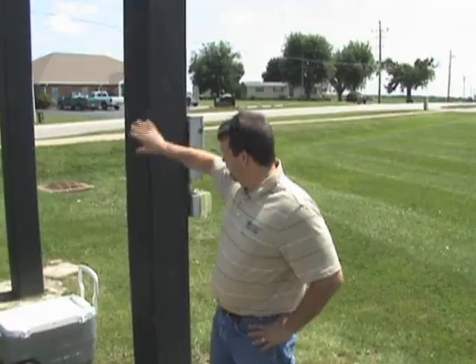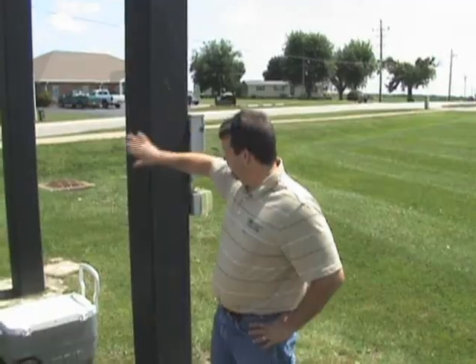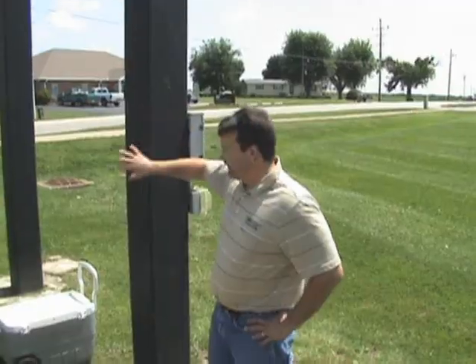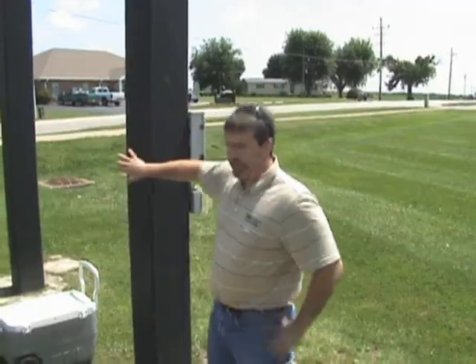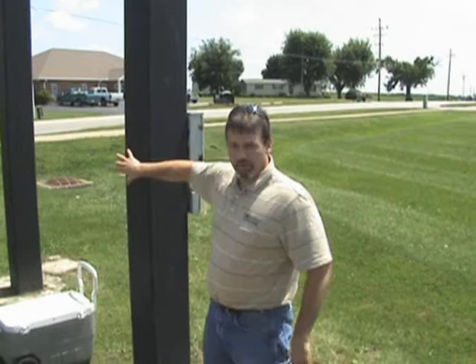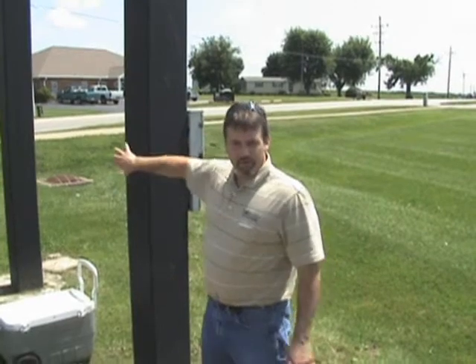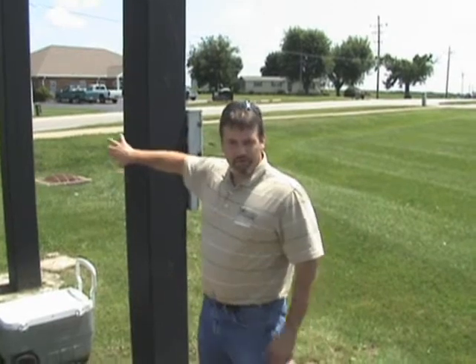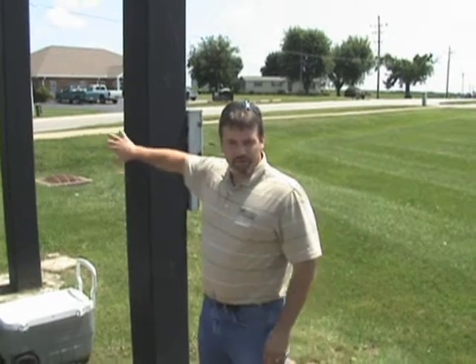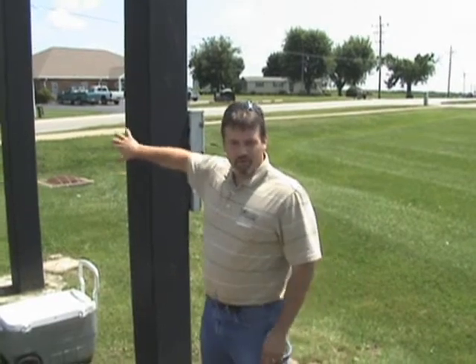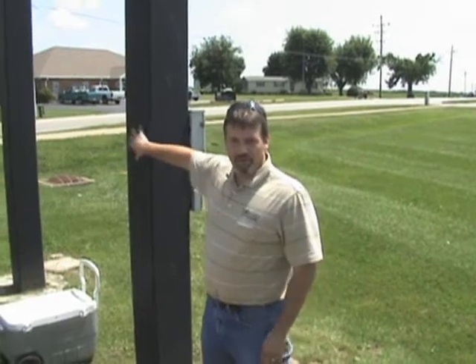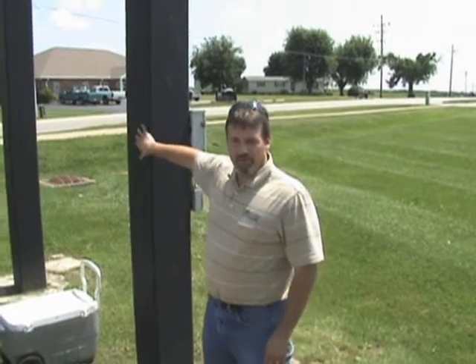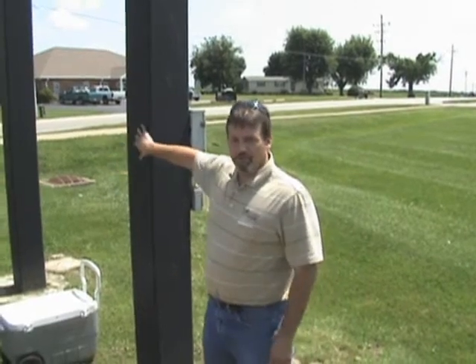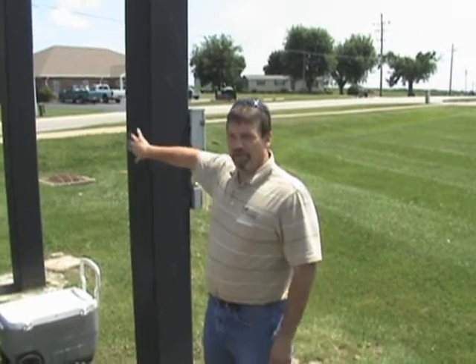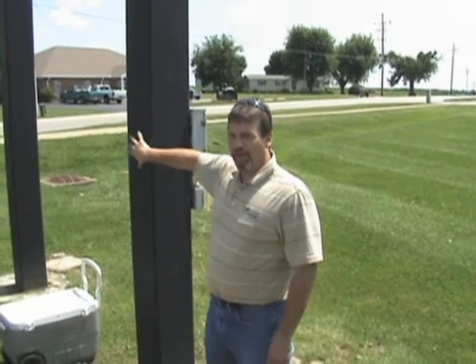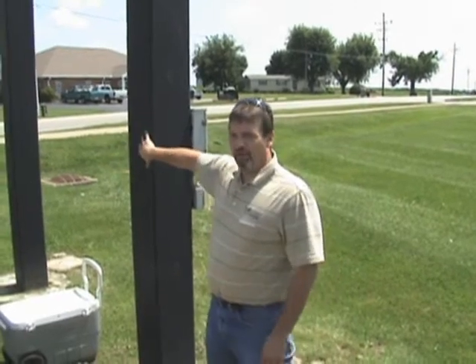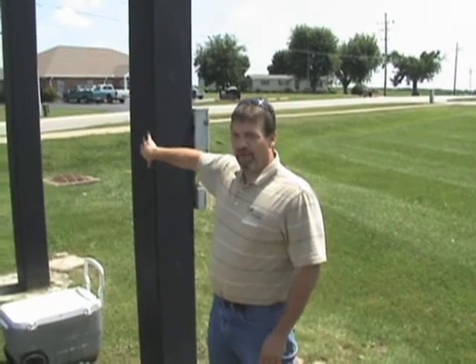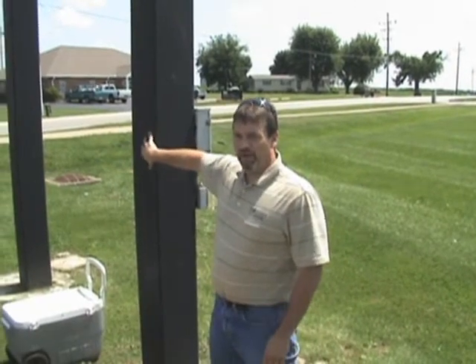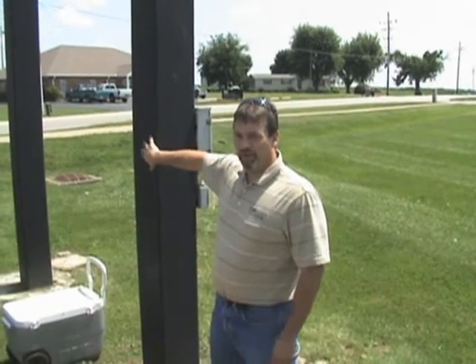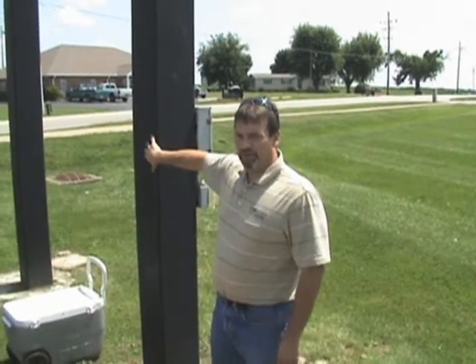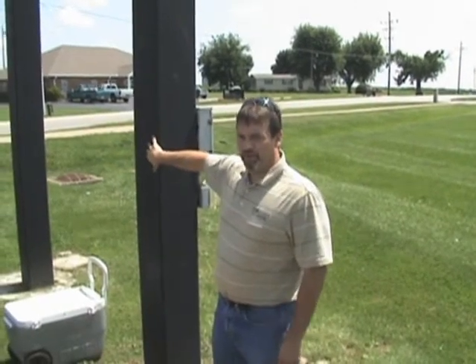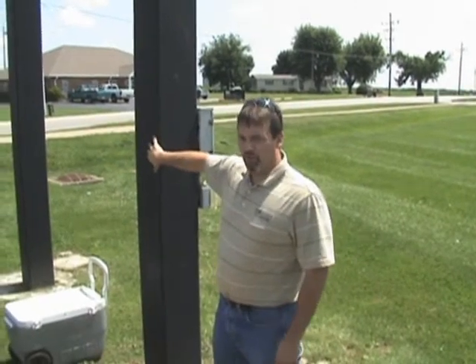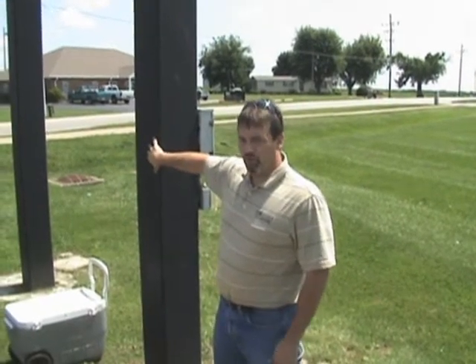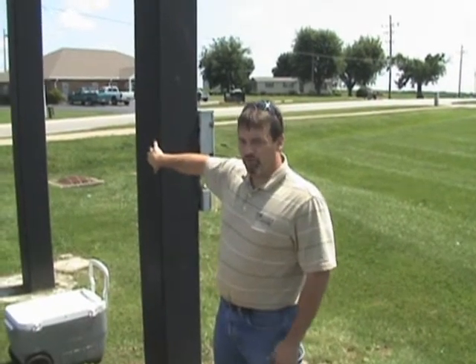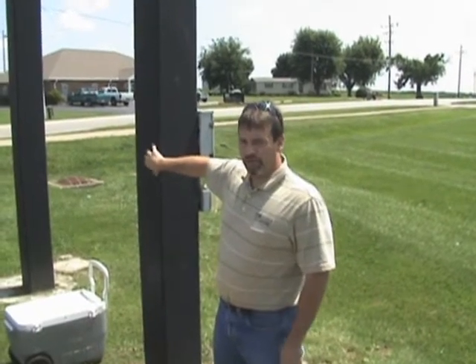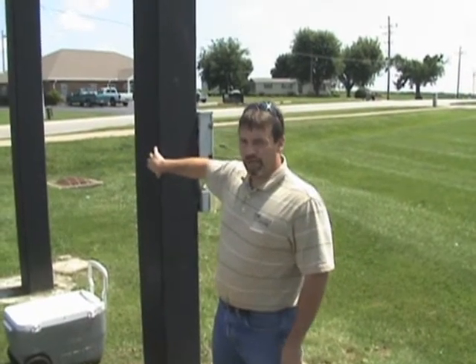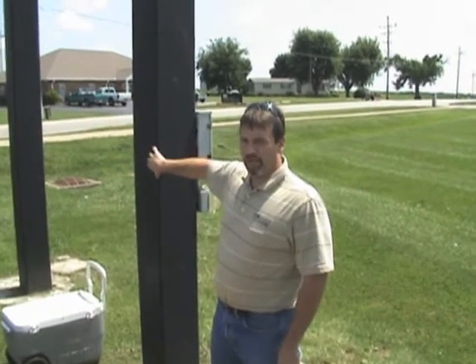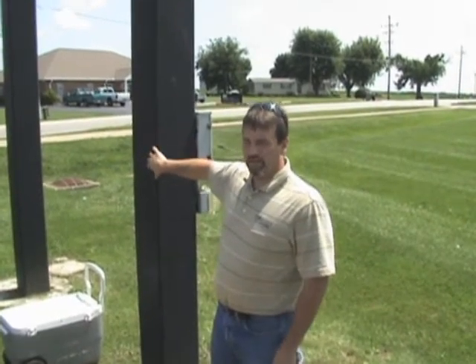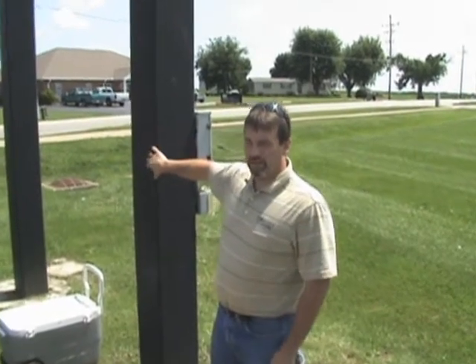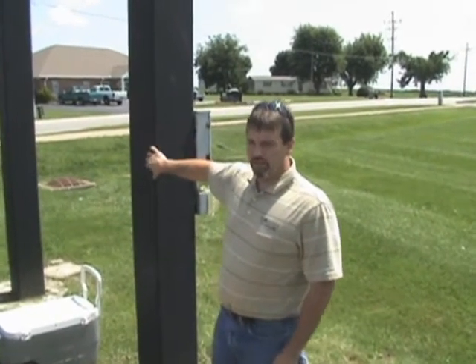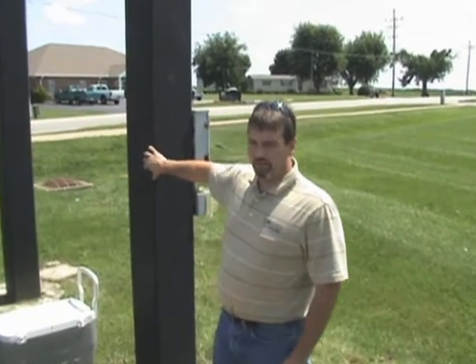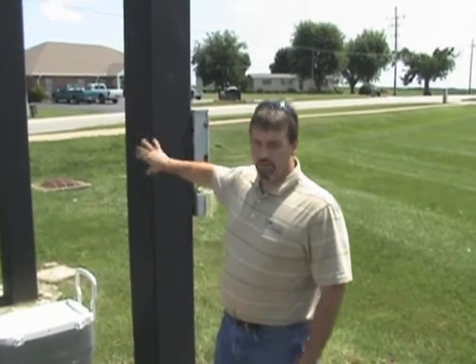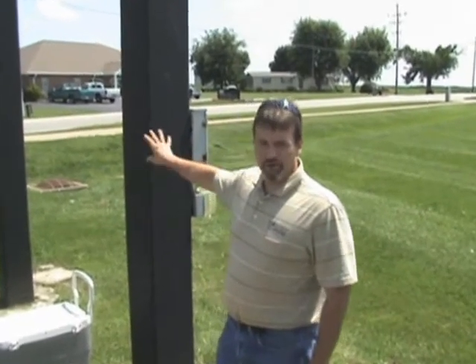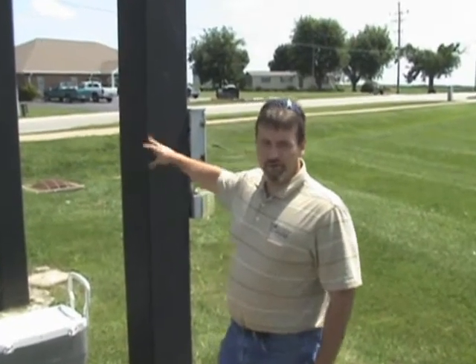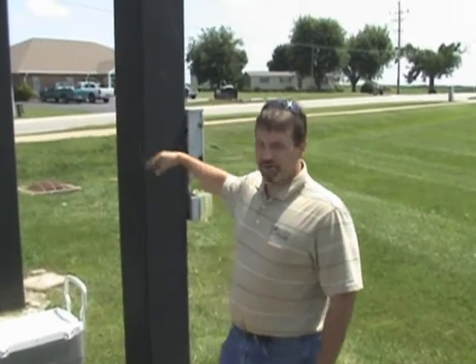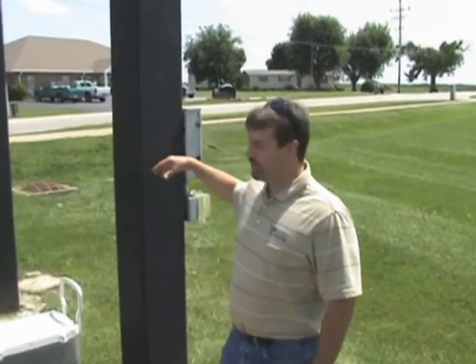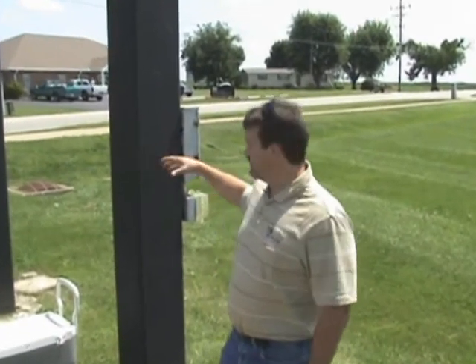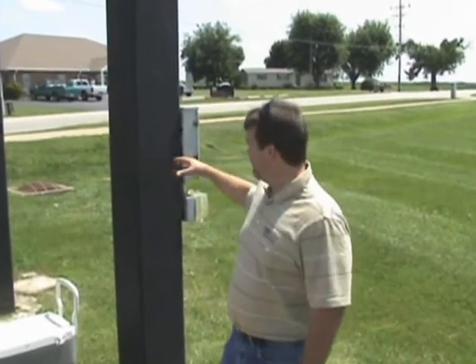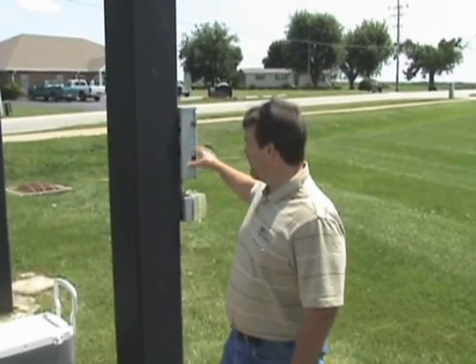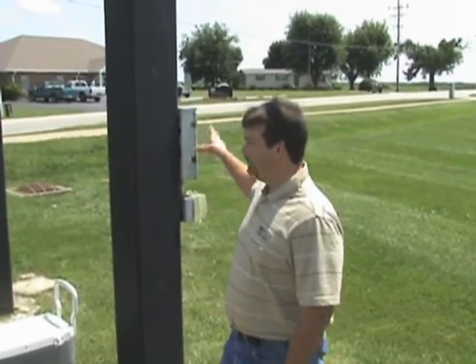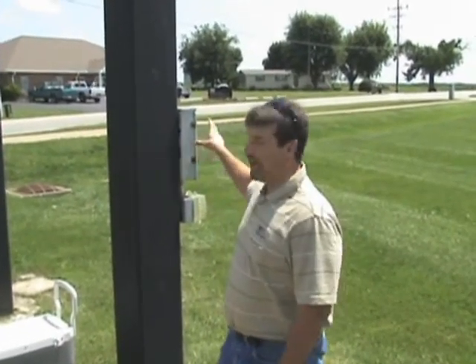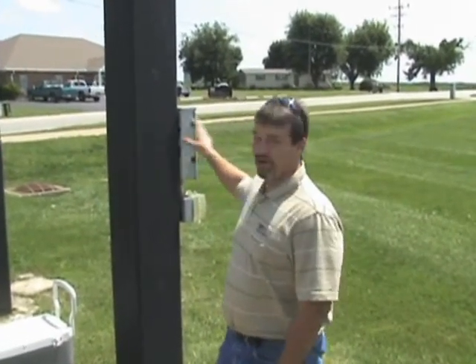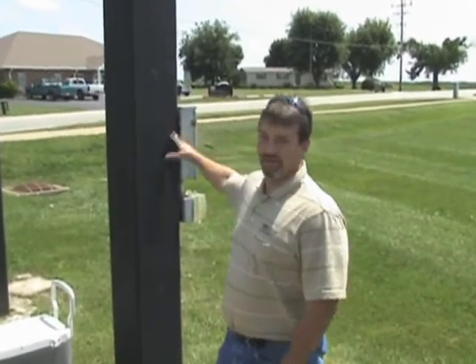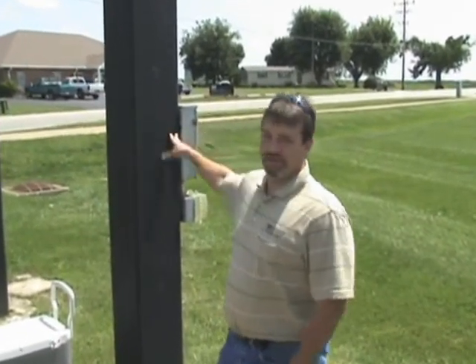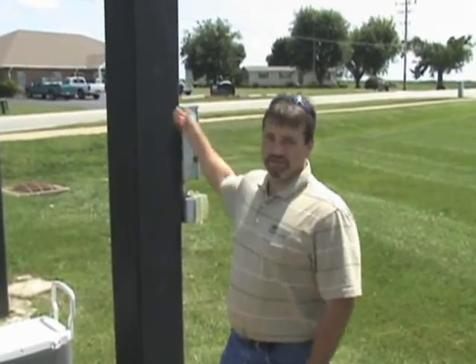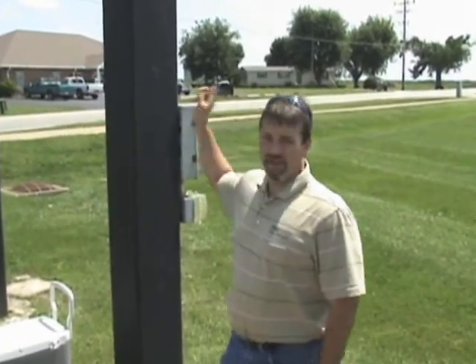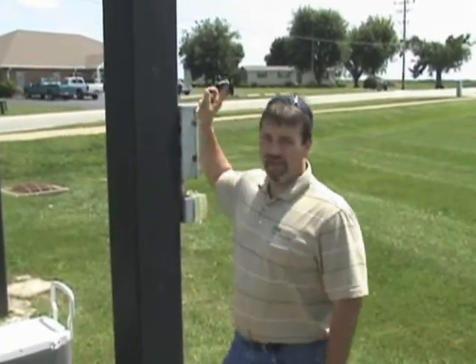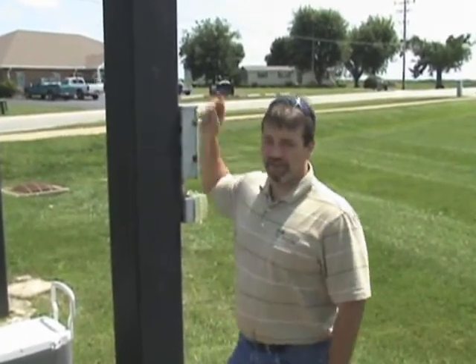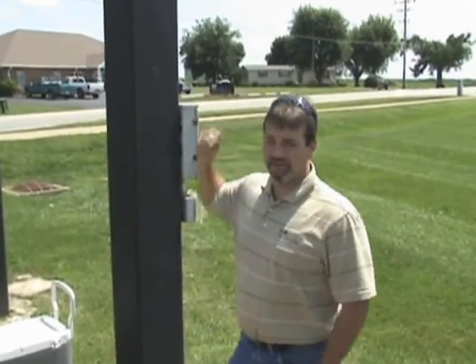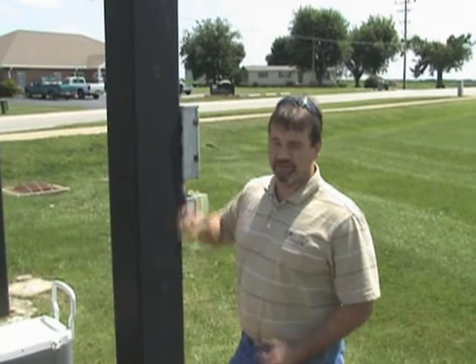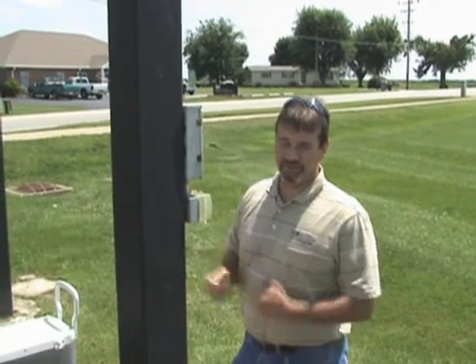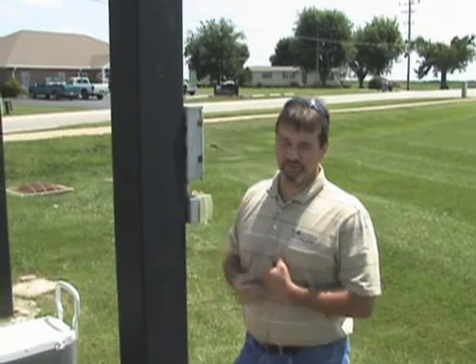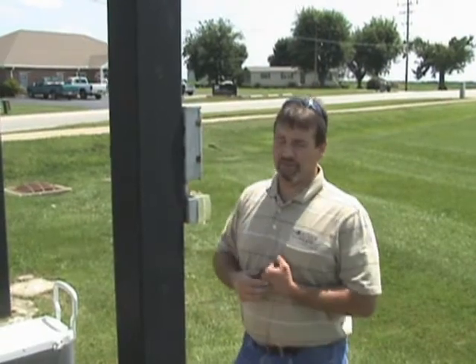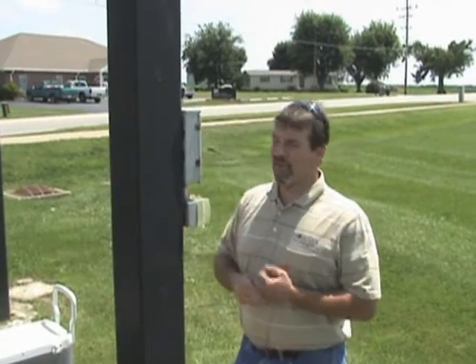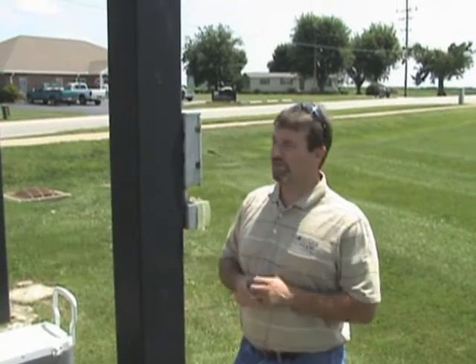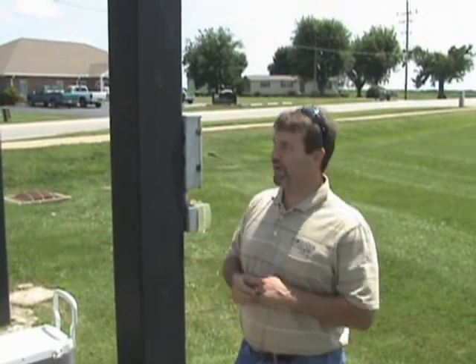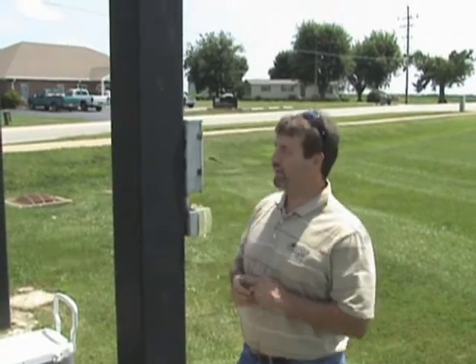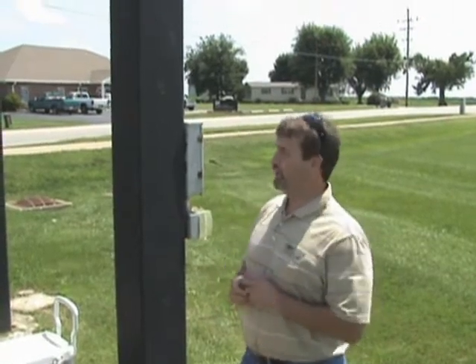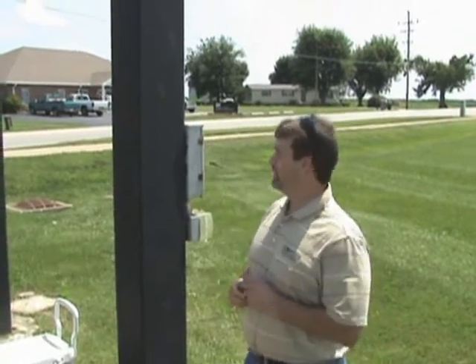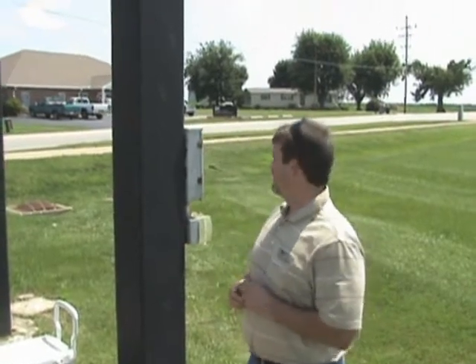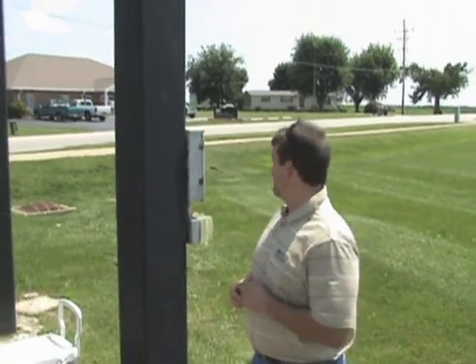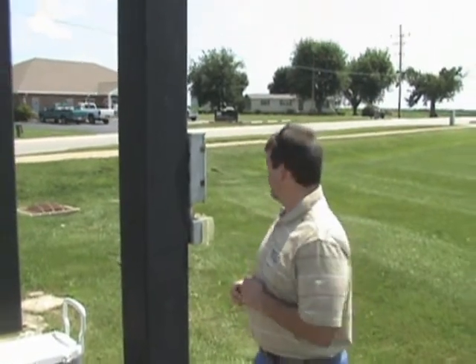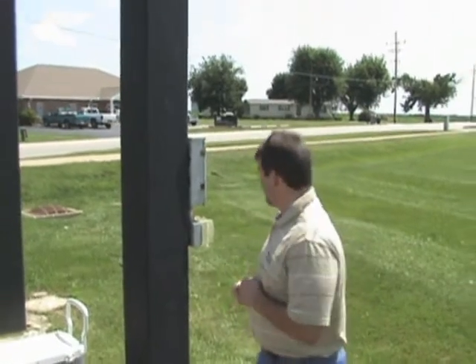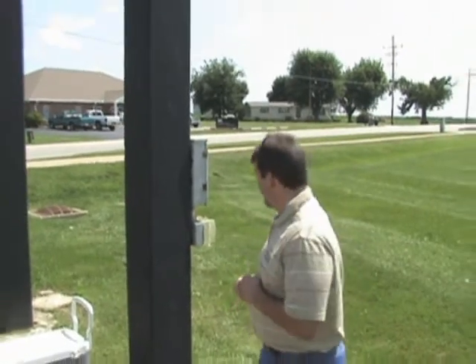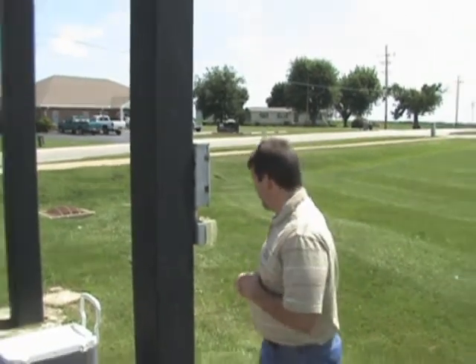The electrical meter is going to be mounted right here on this pole, and the wind turbine is going to supply power to this digital sign right here.